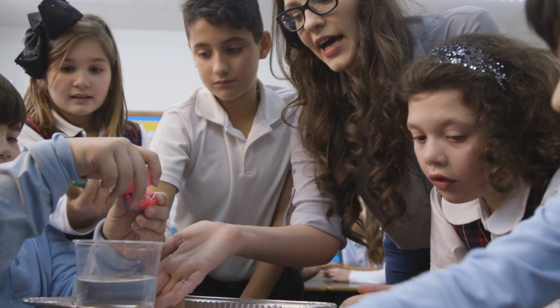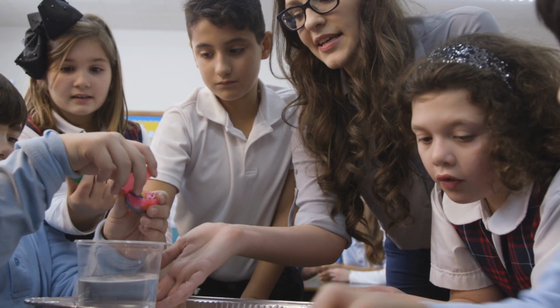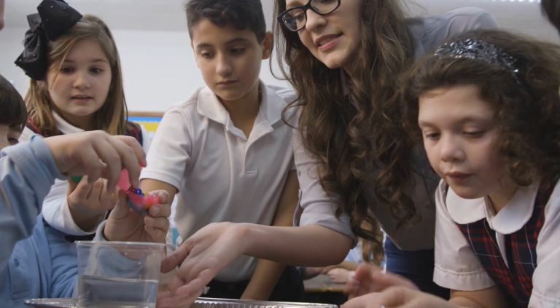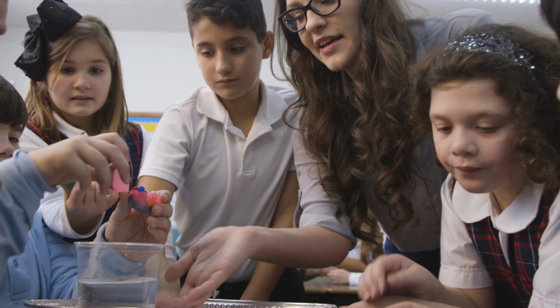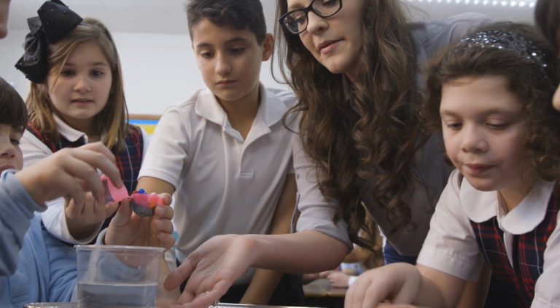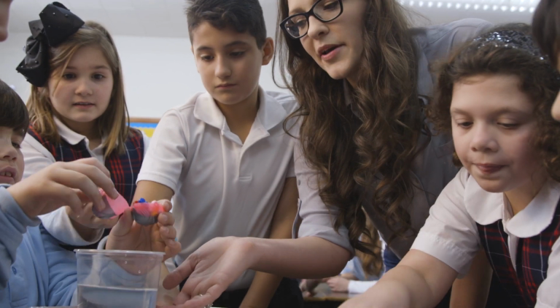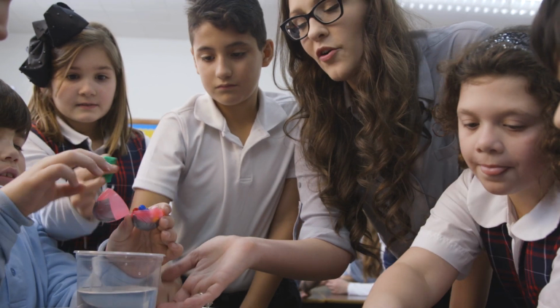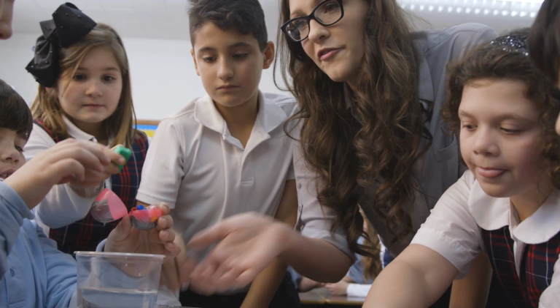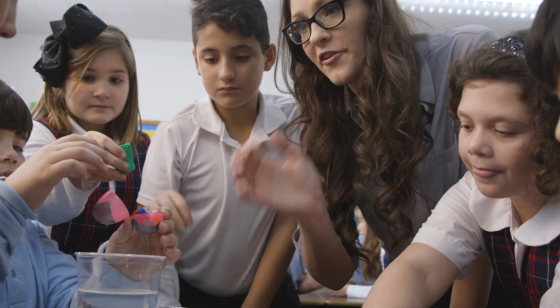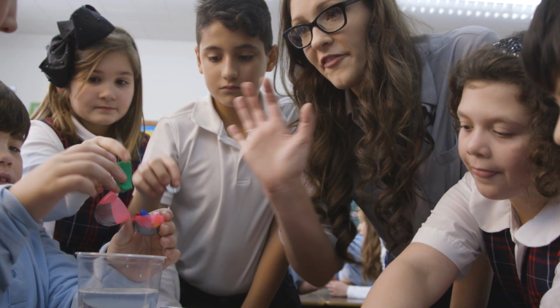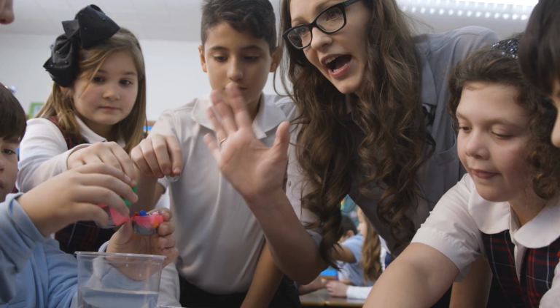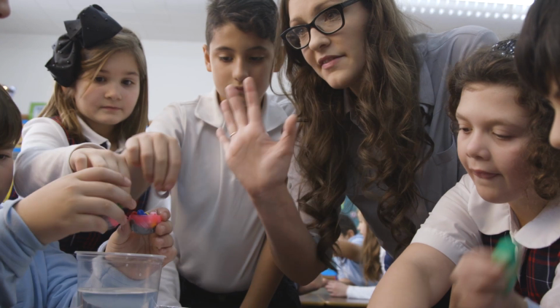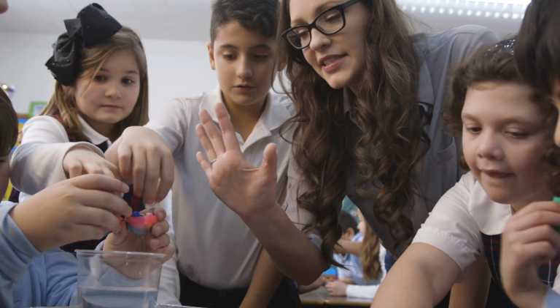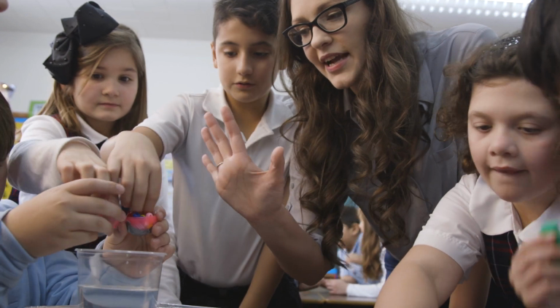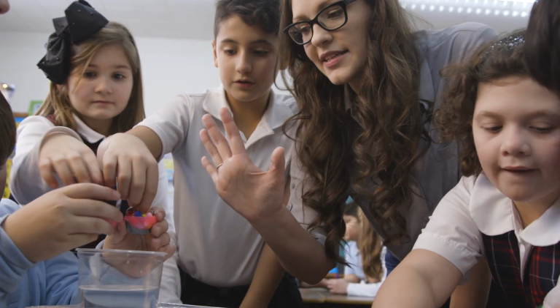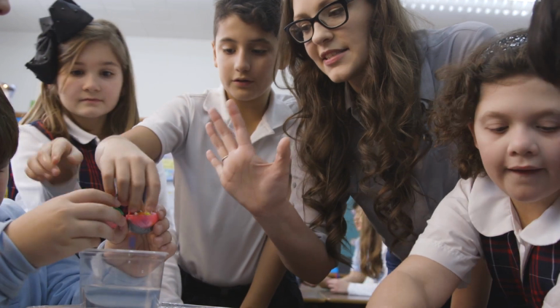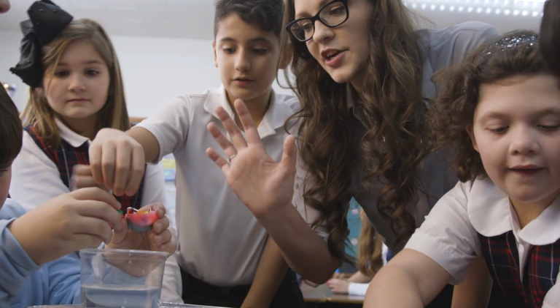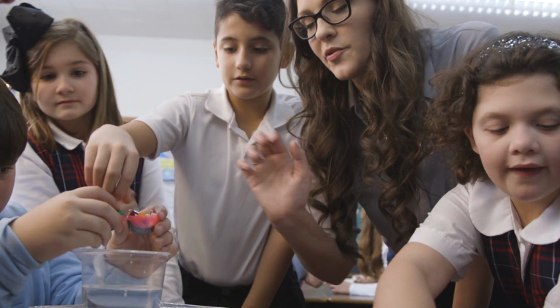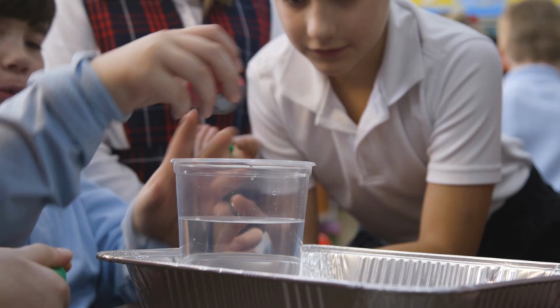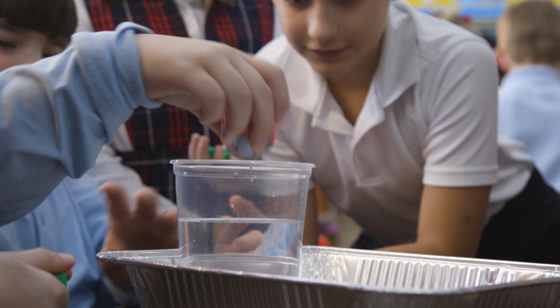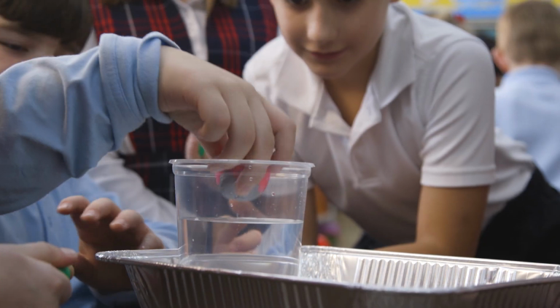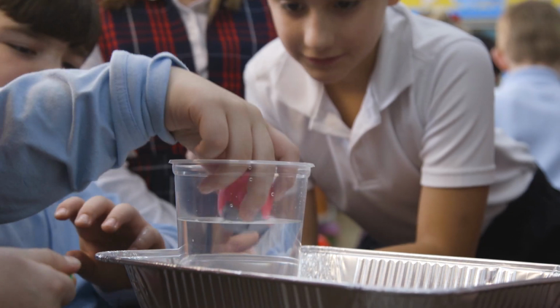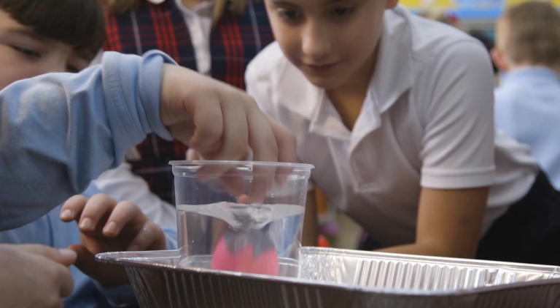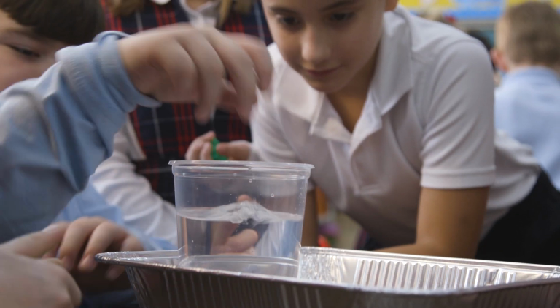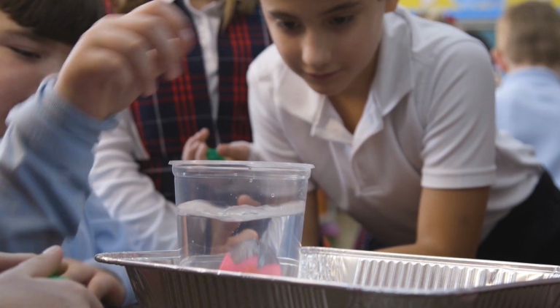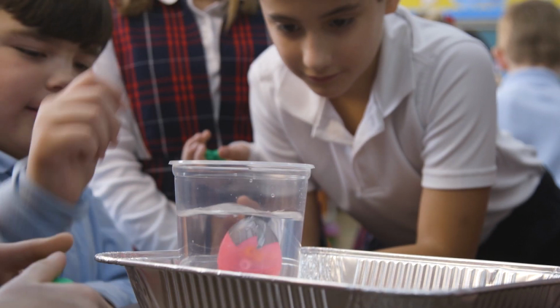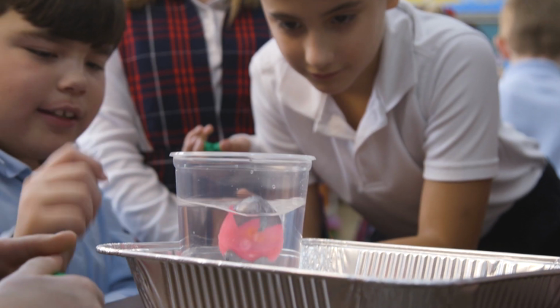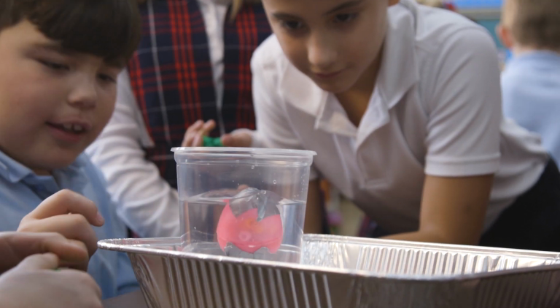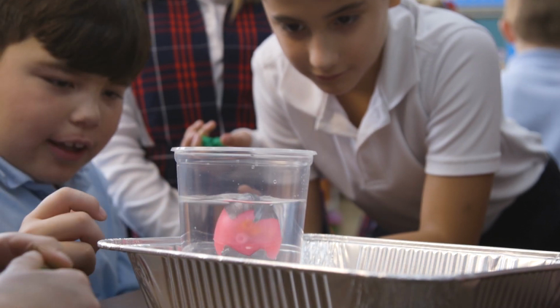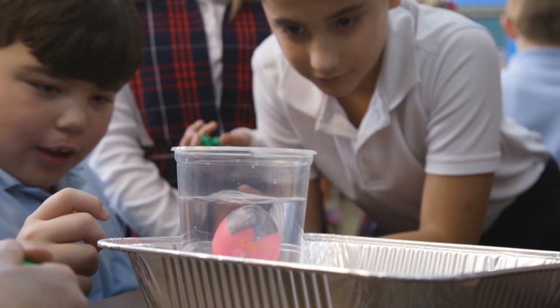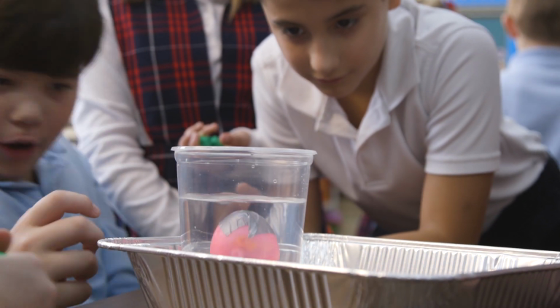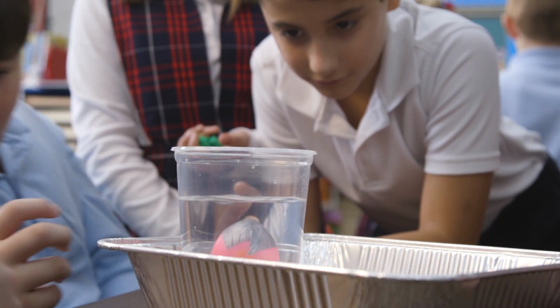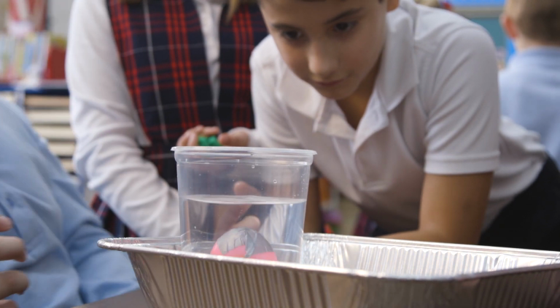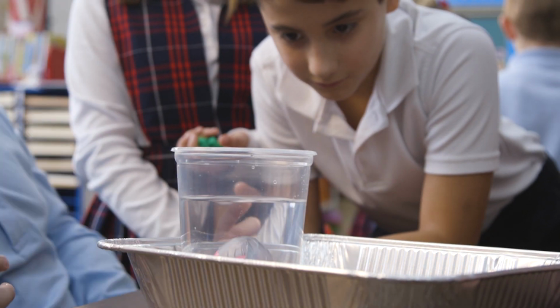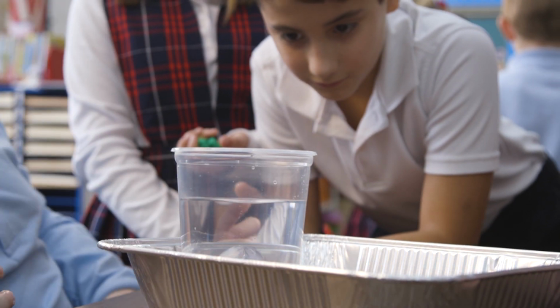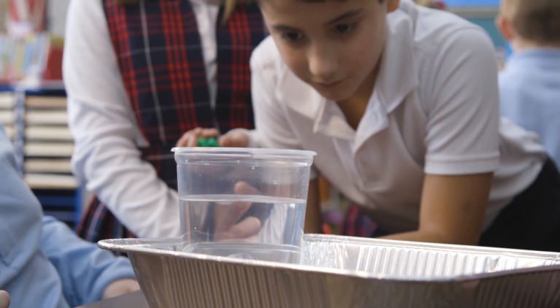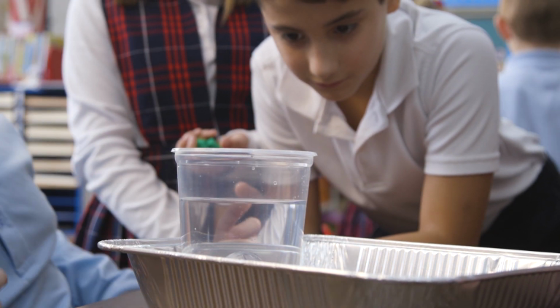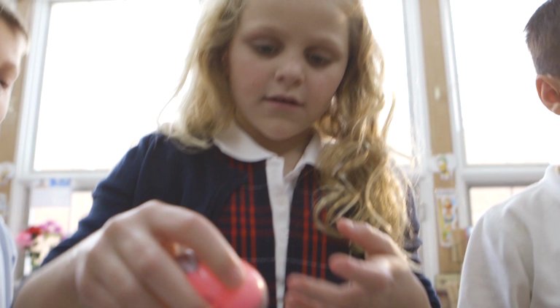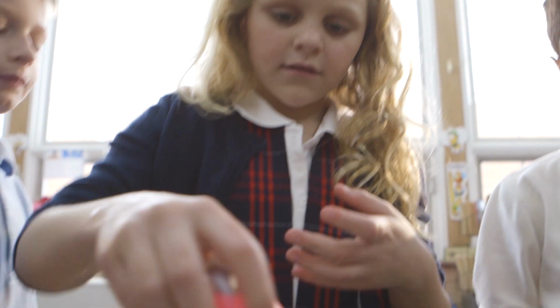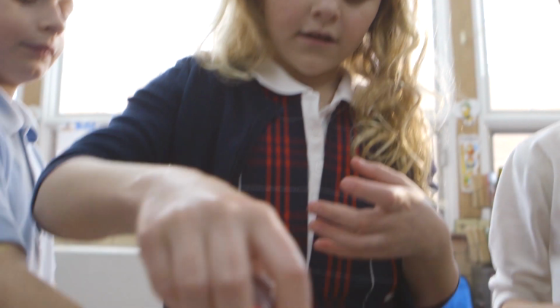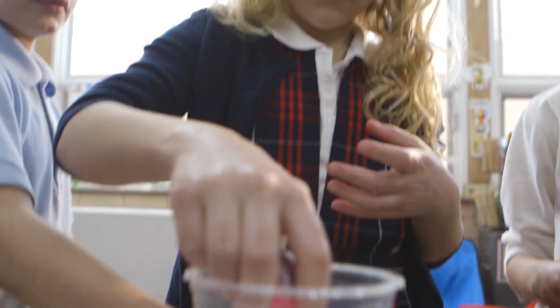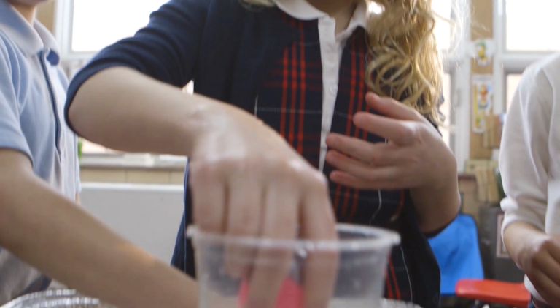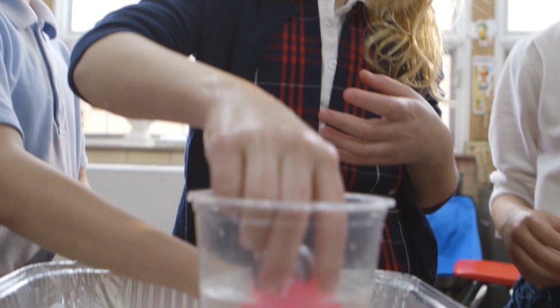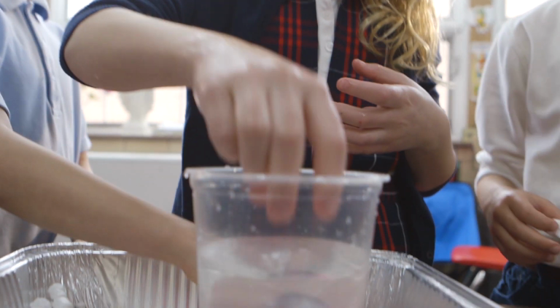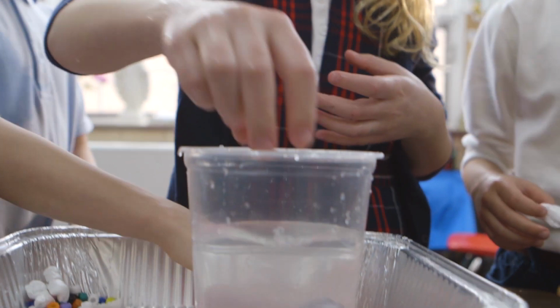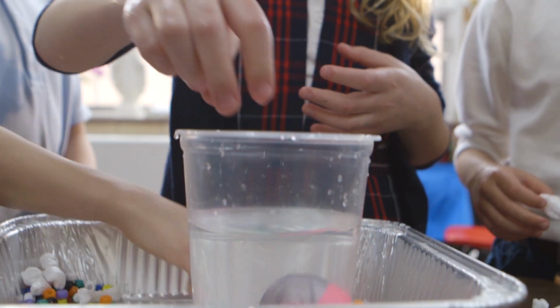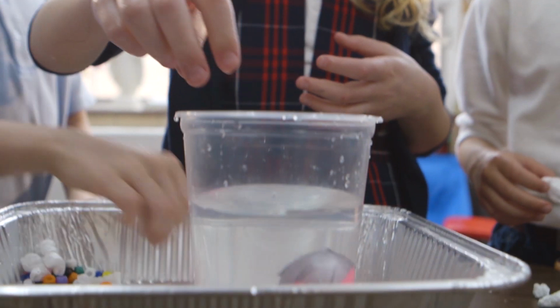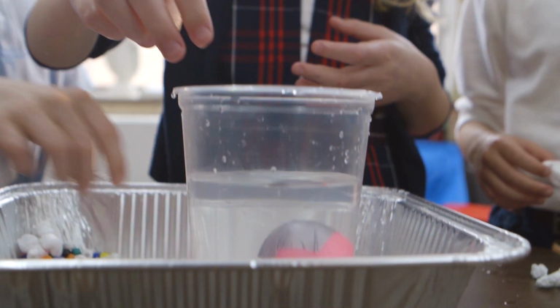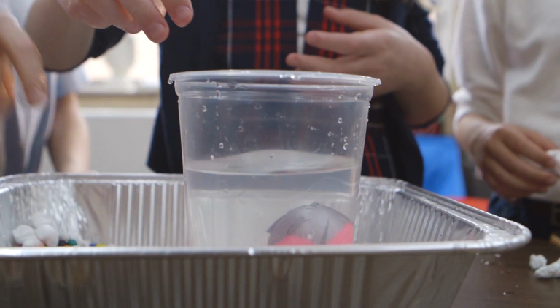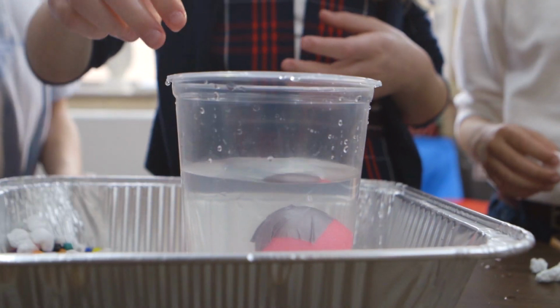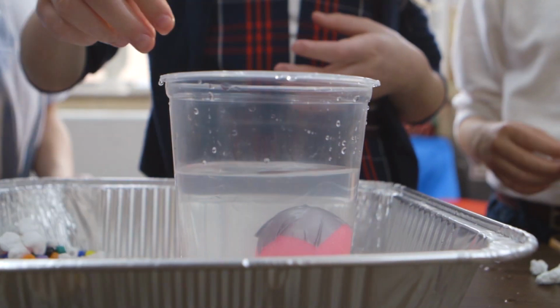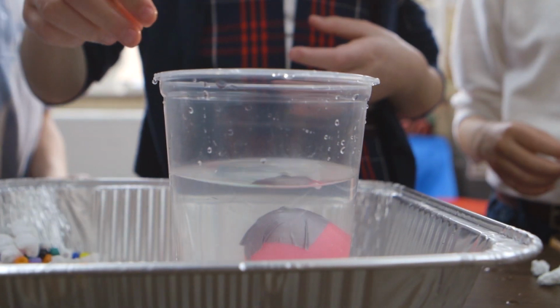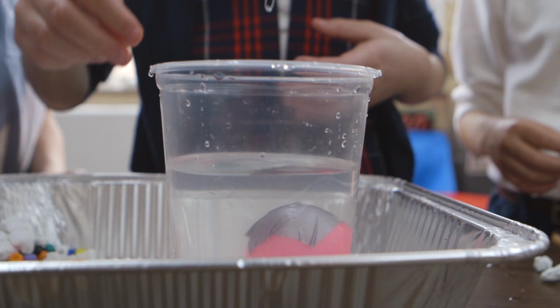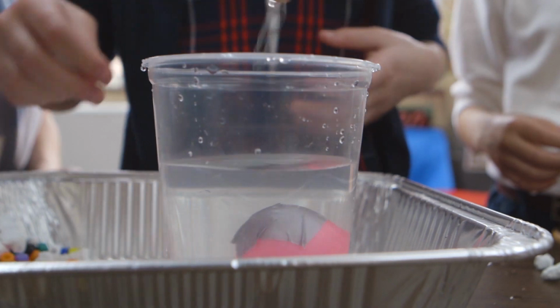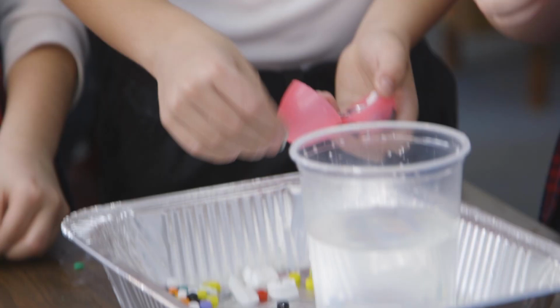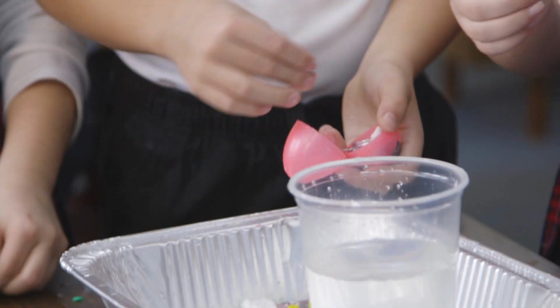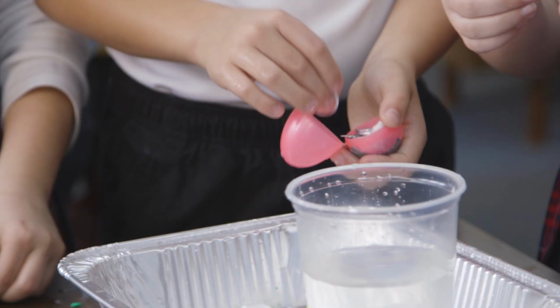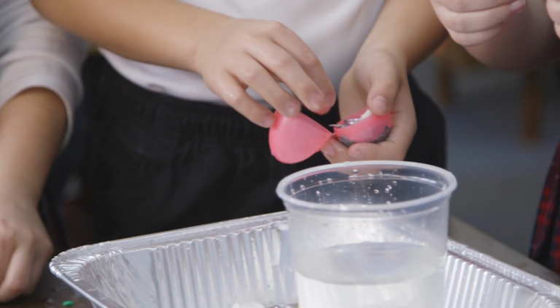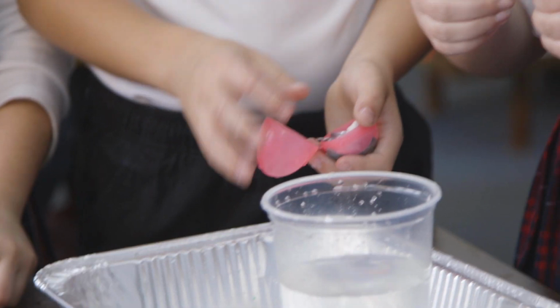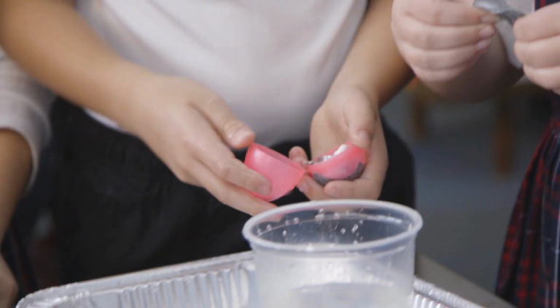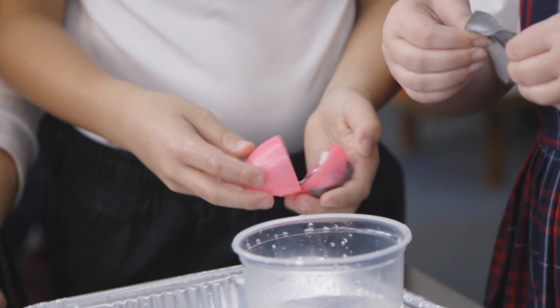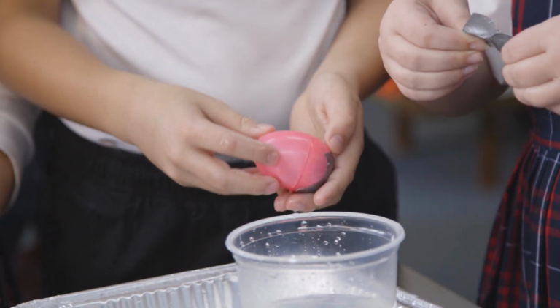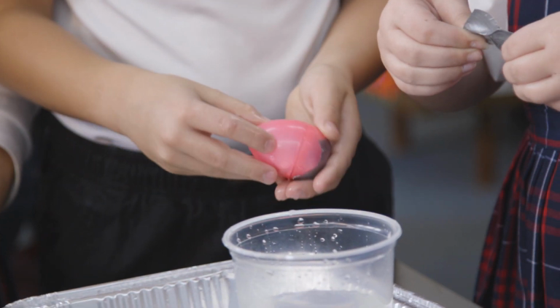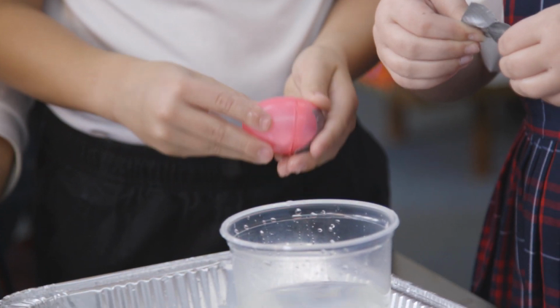It's got to stay in the middle for five seconds to create neutral buoyancy. Let's see what happens. Now let's just keep on adding one.